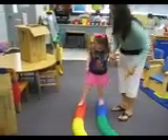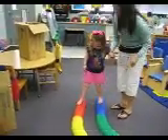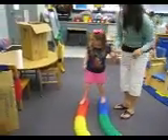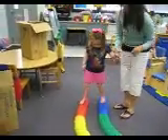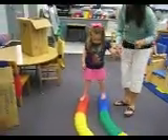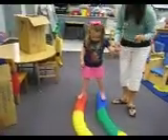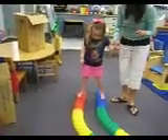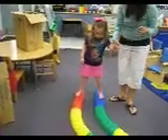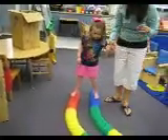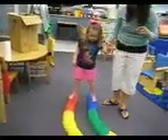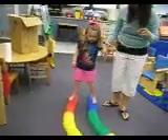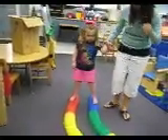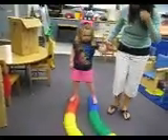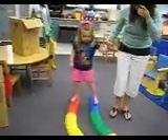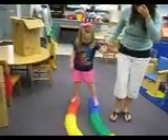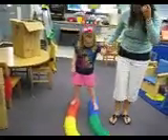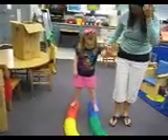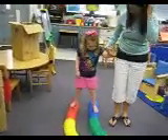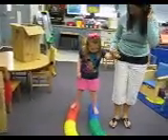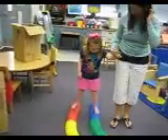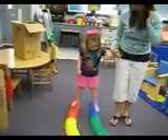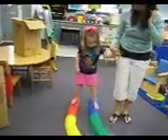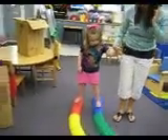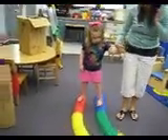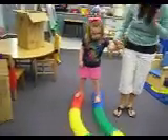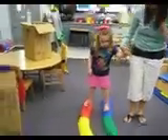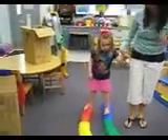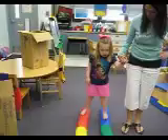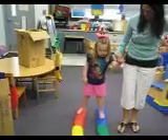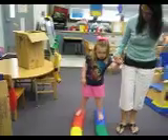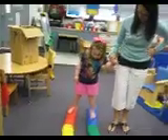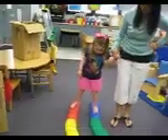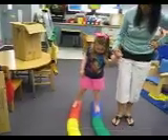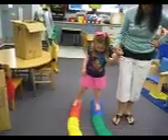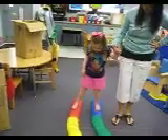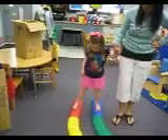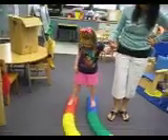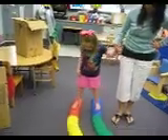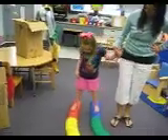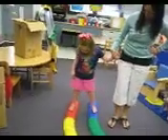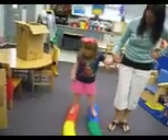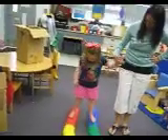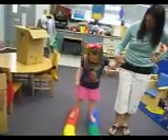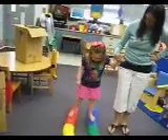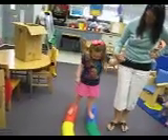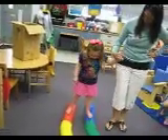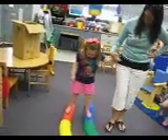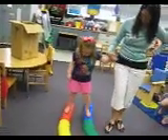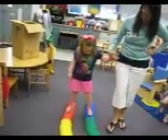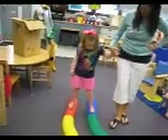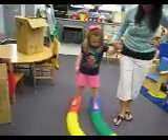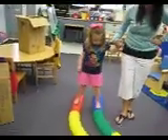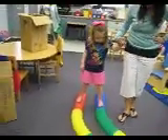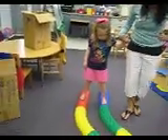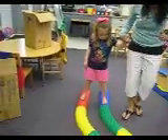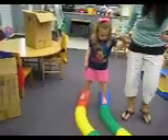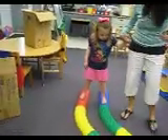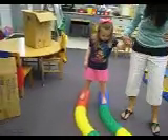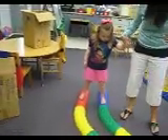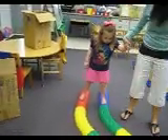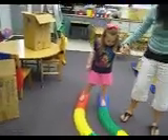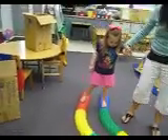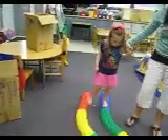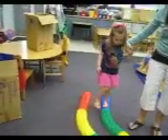Now walk, walk. Walk the walk, talk the talk. Keep going, you got this.